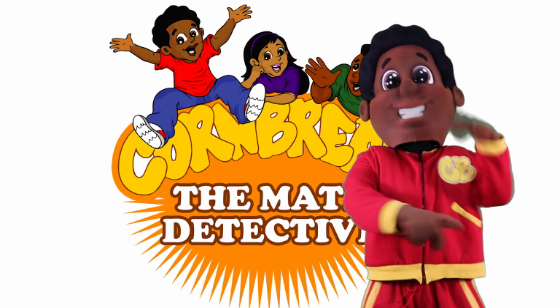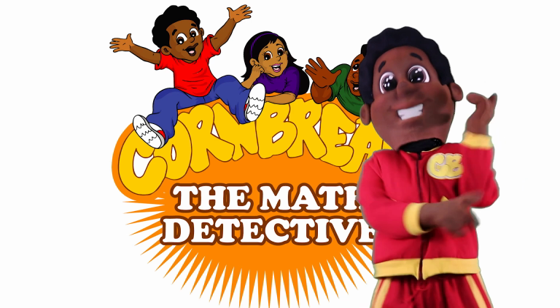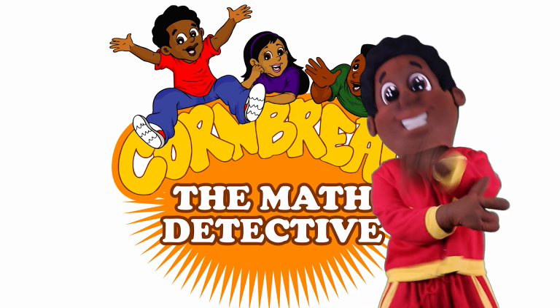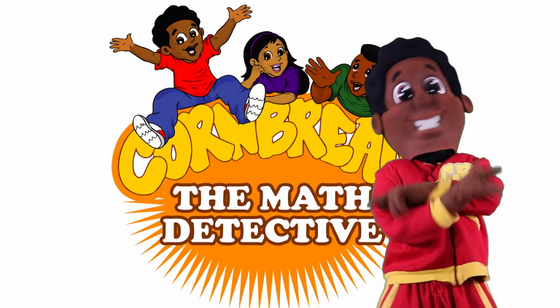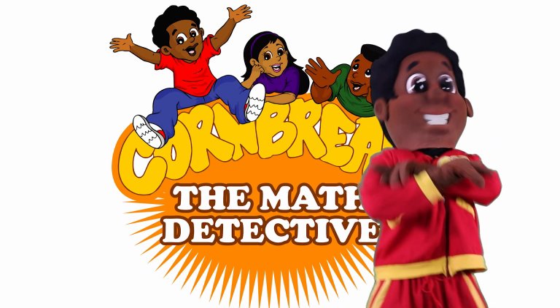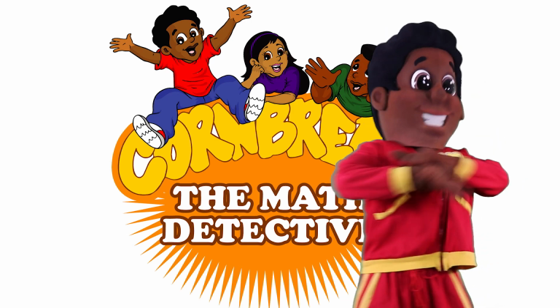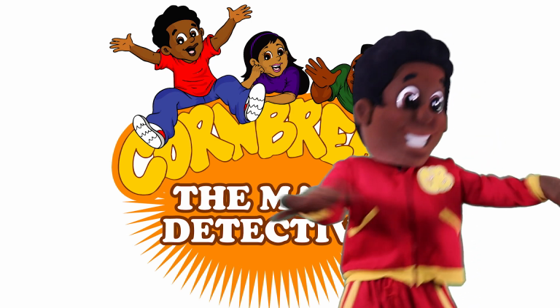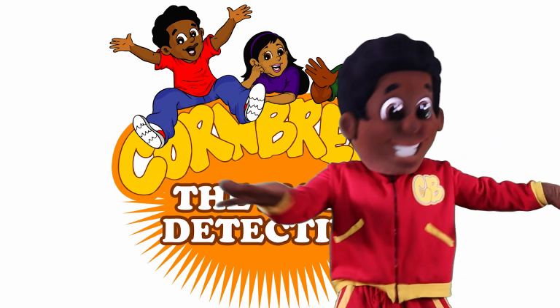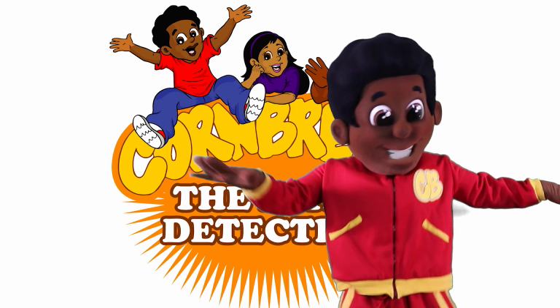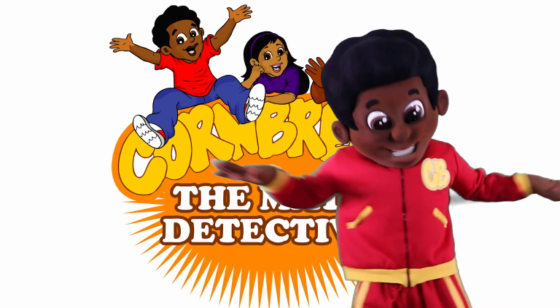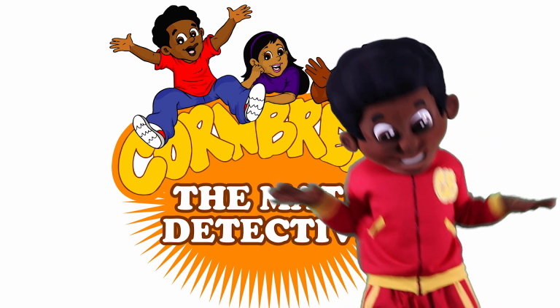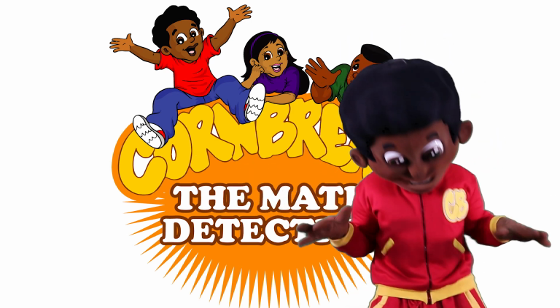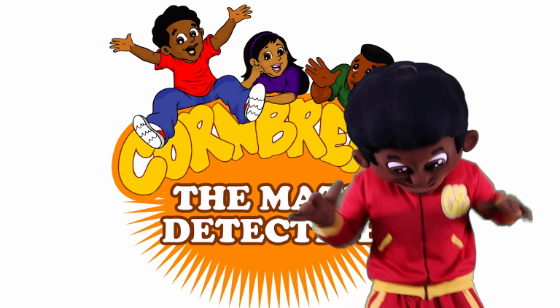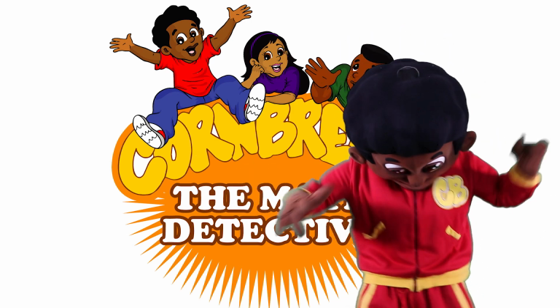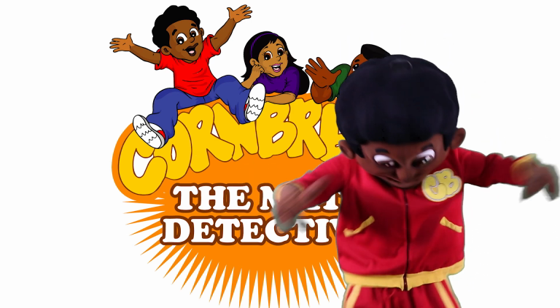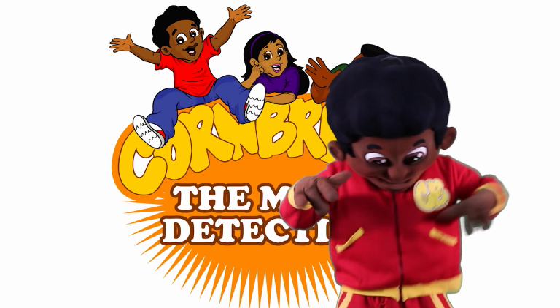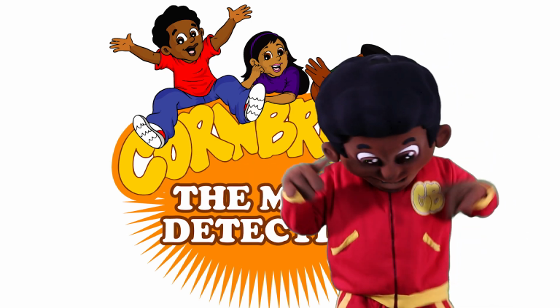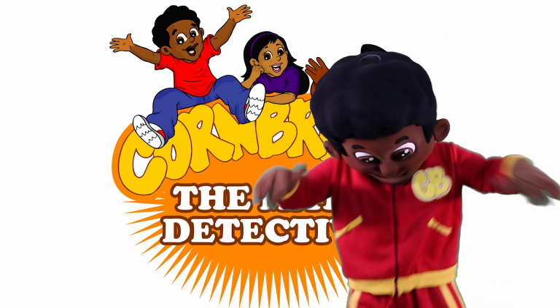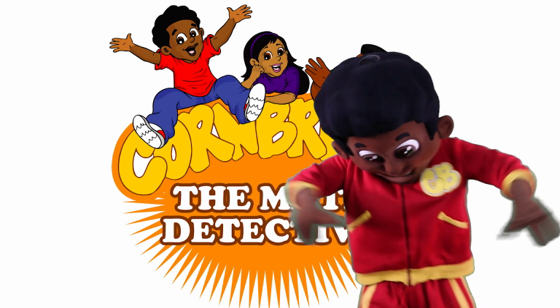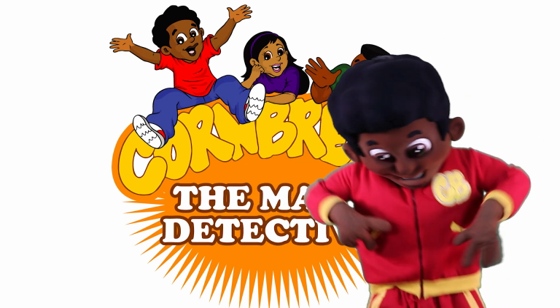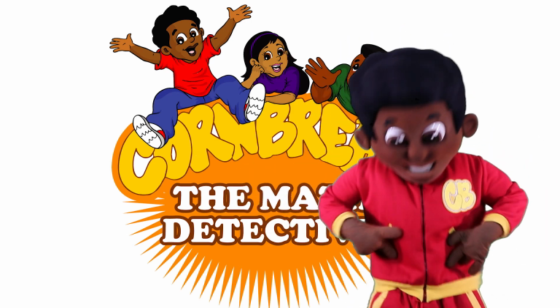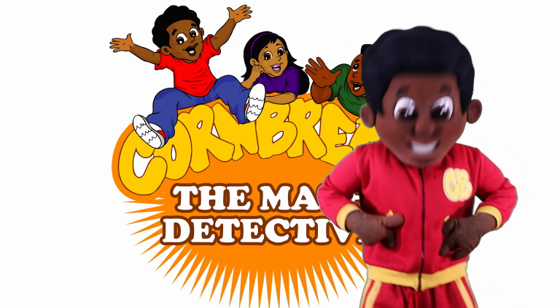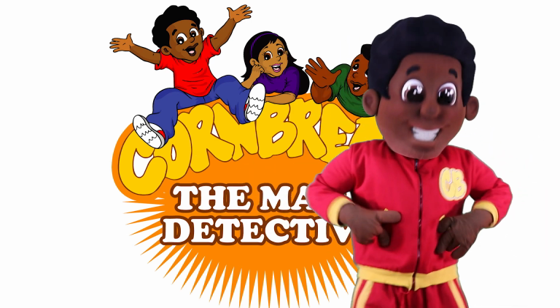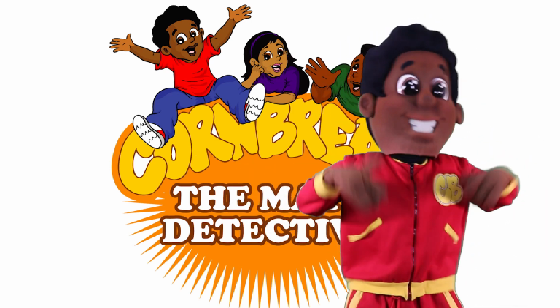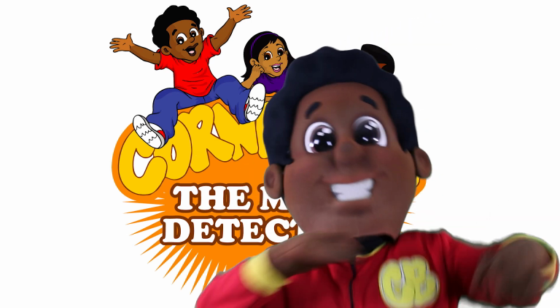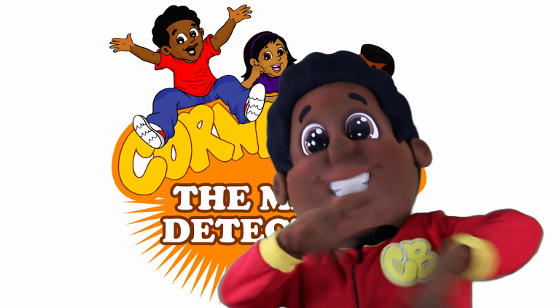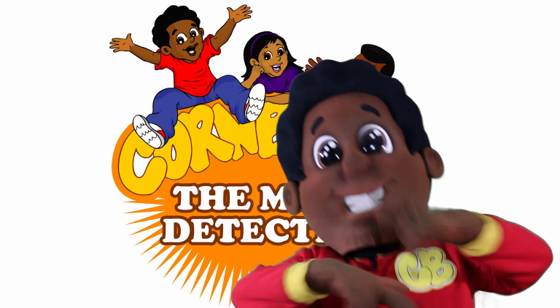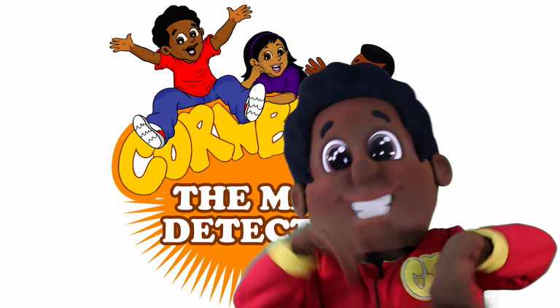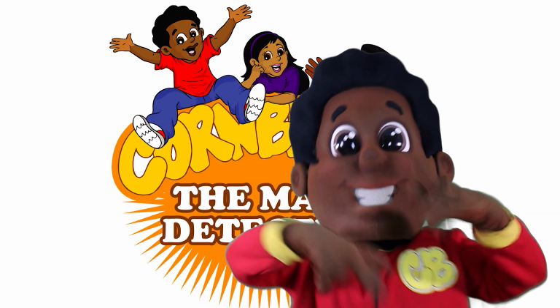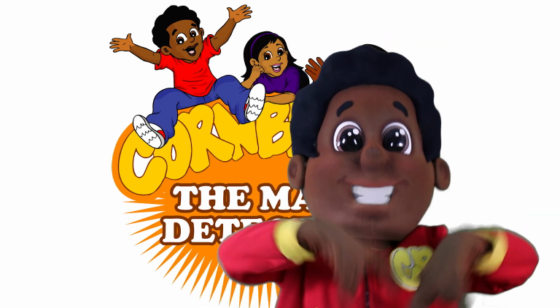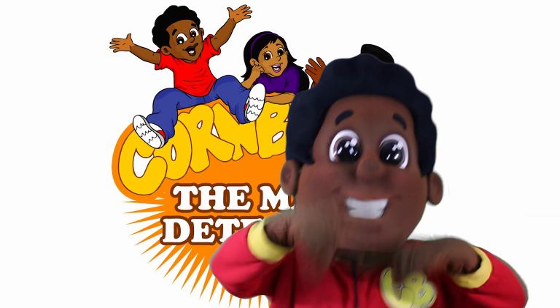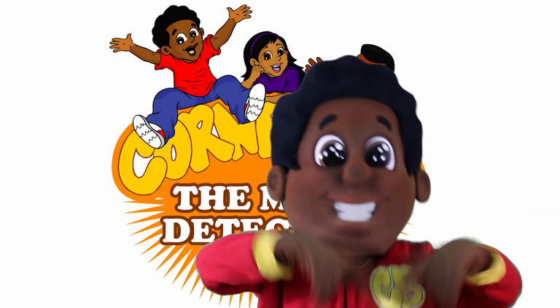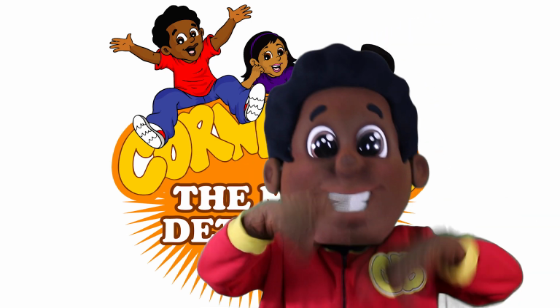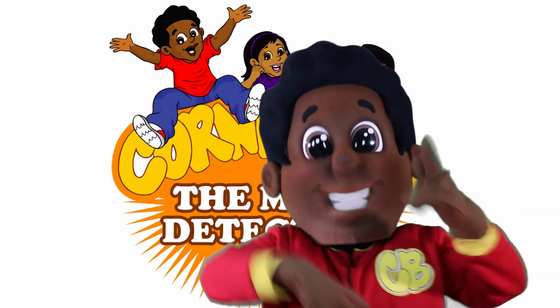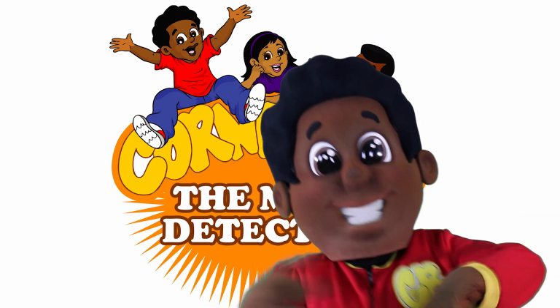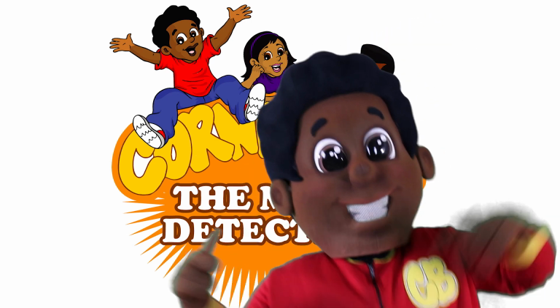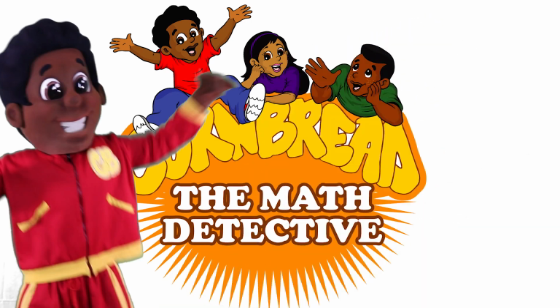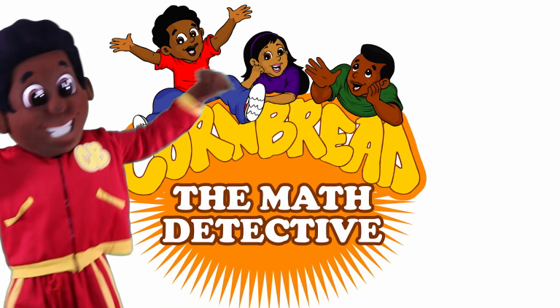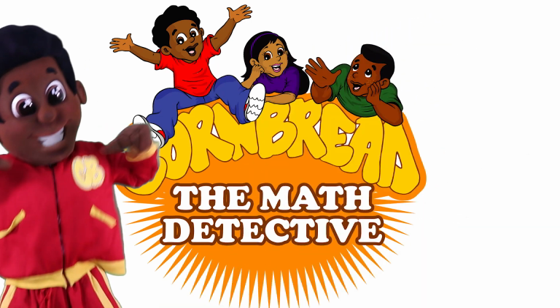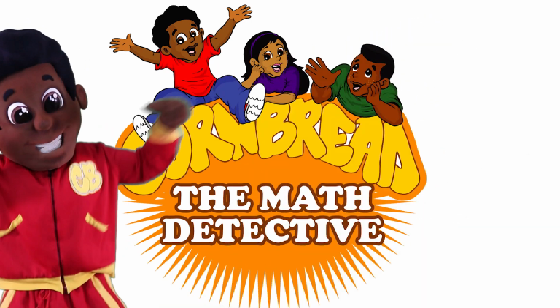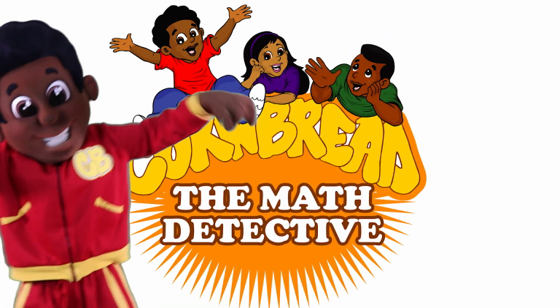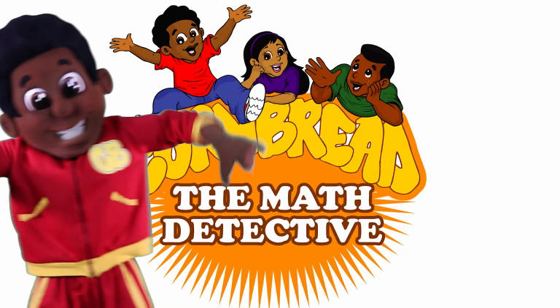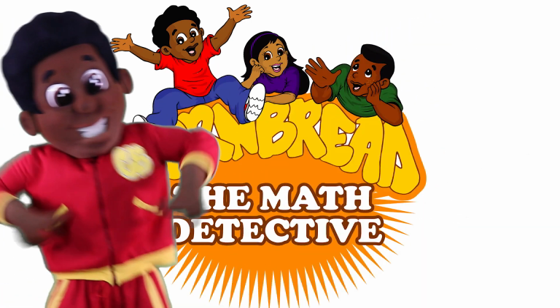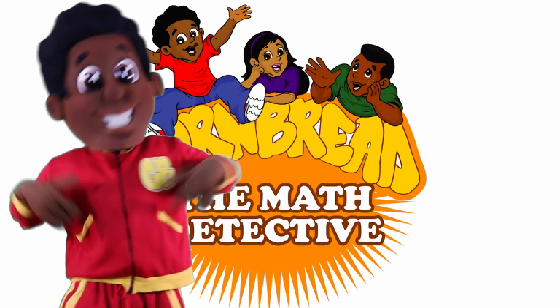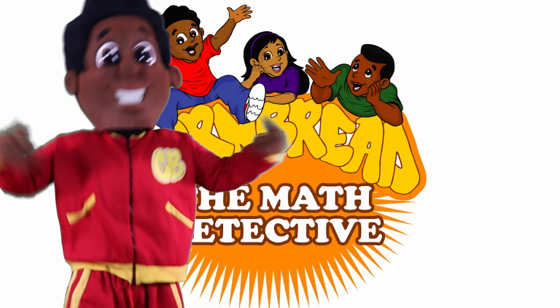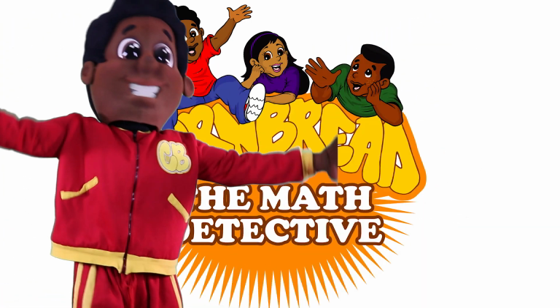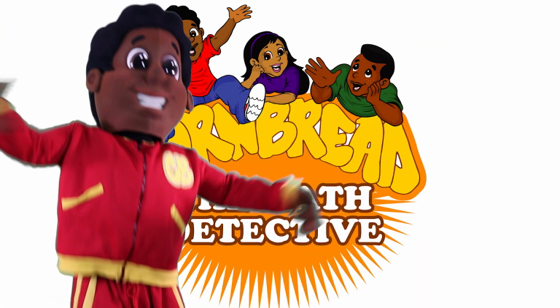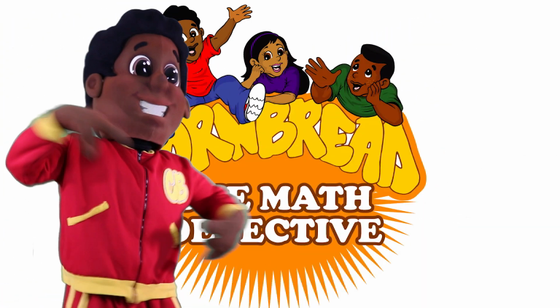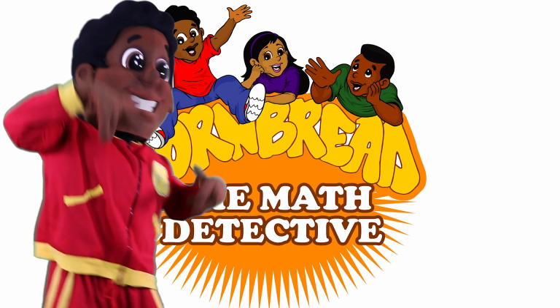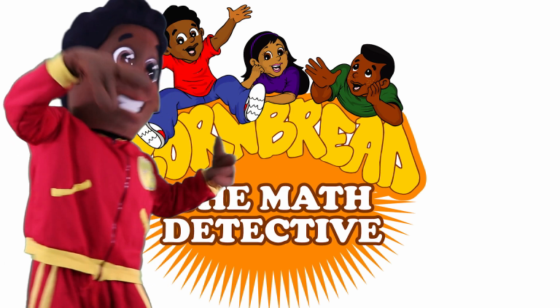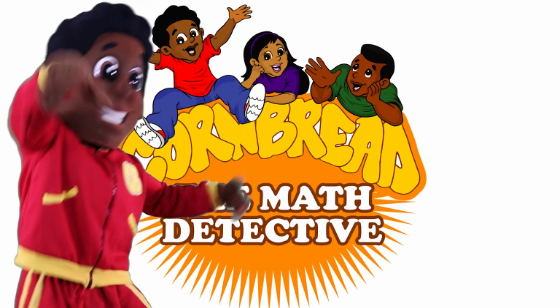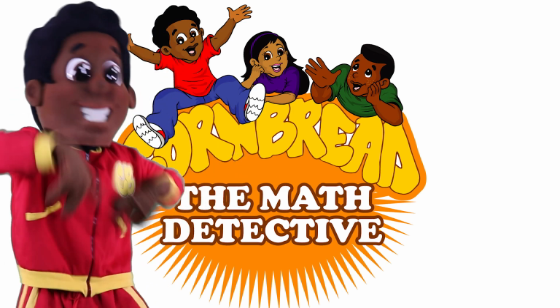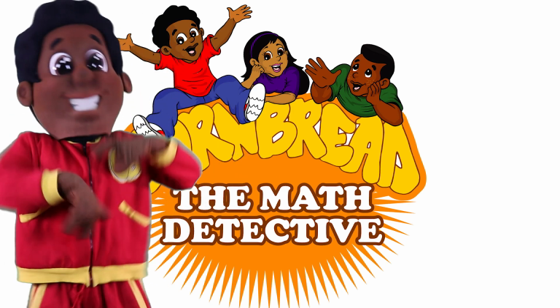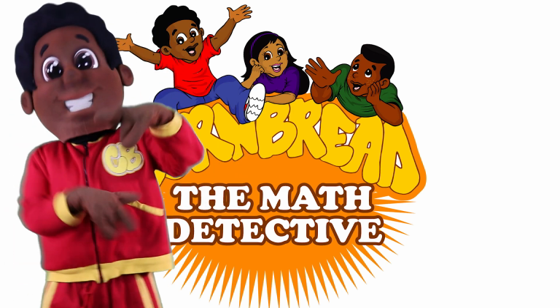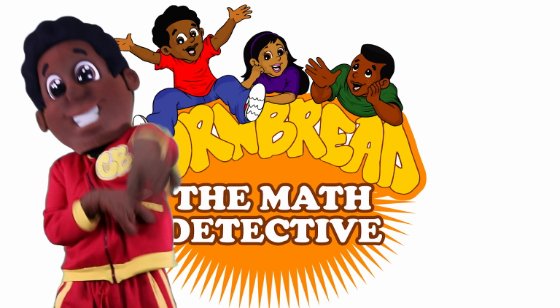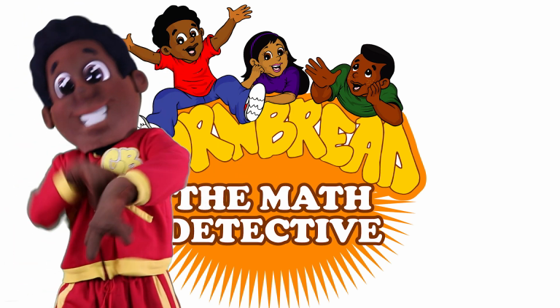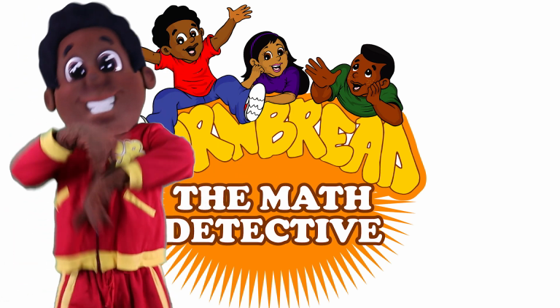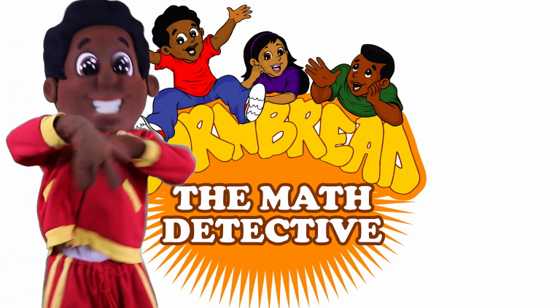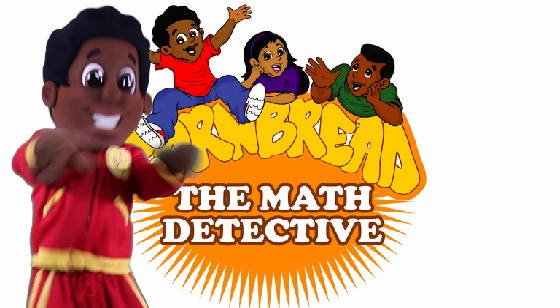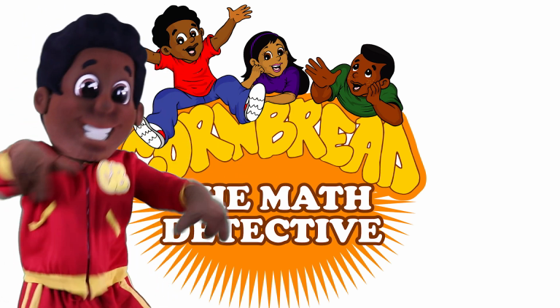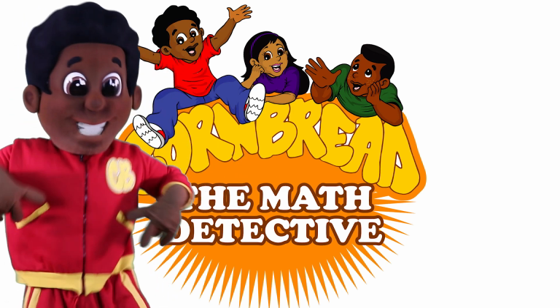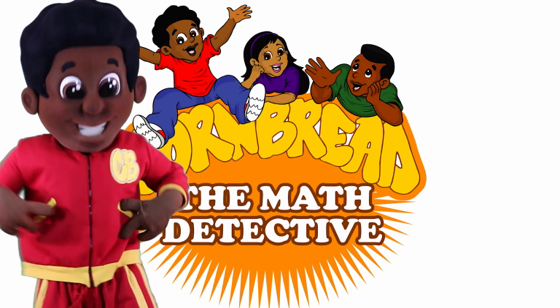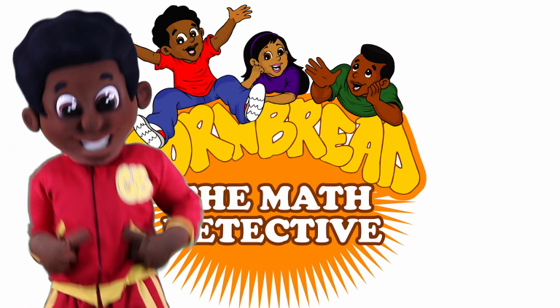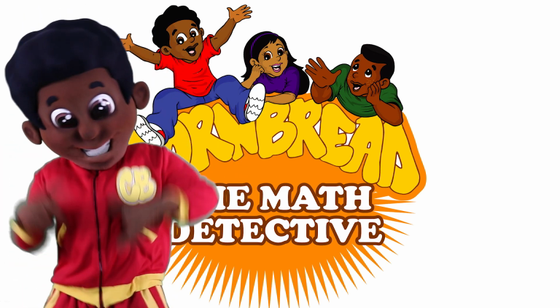They call him Cornbread, the math detective, figured out what these problems all about.